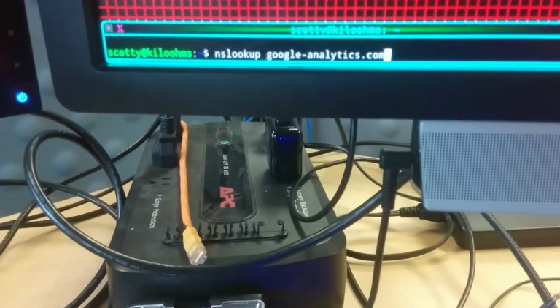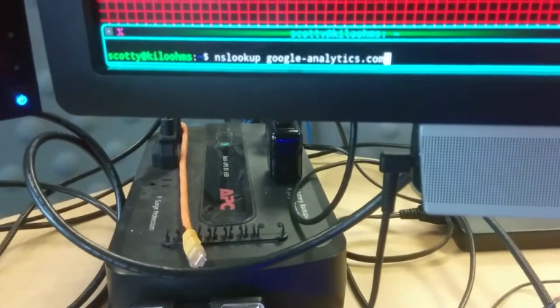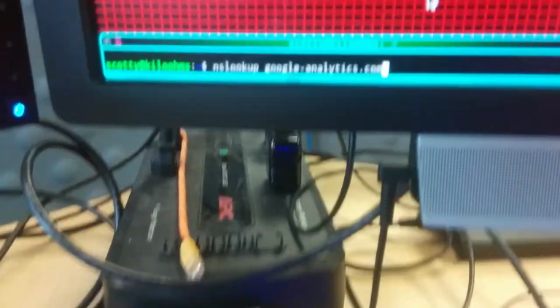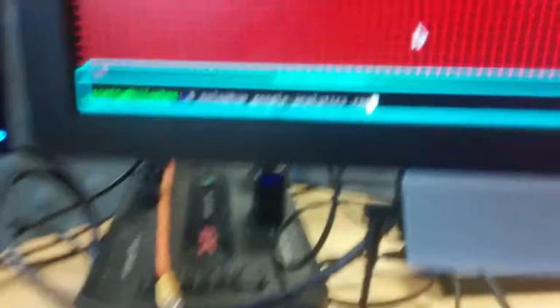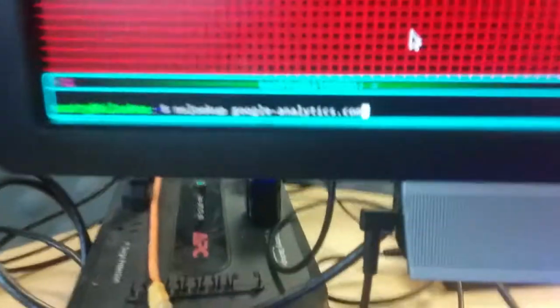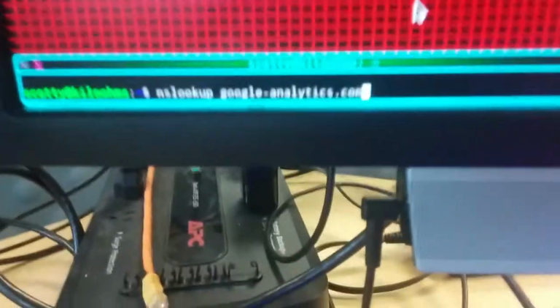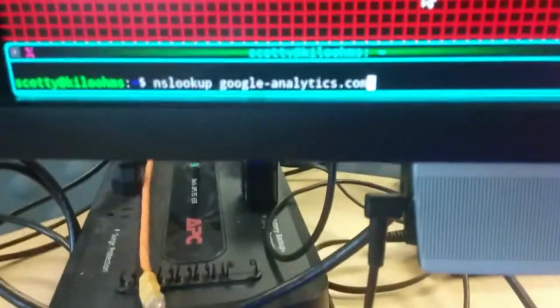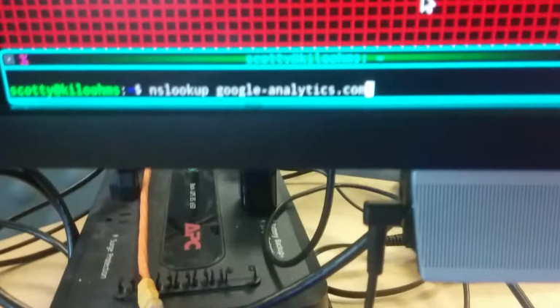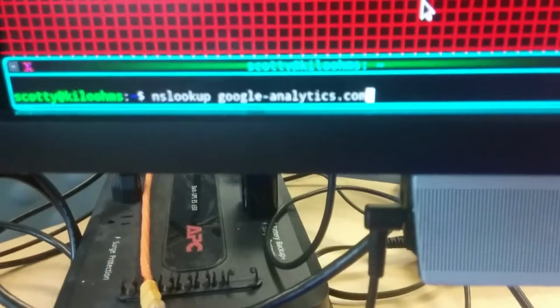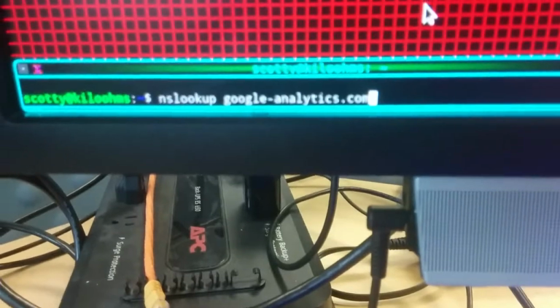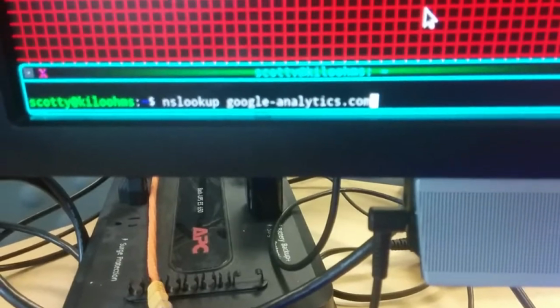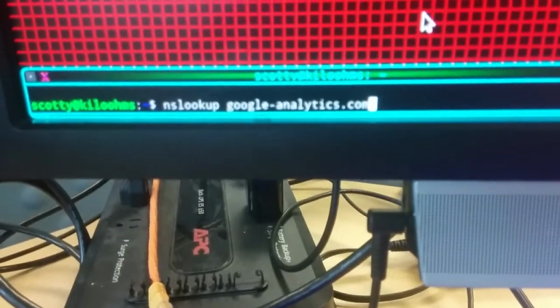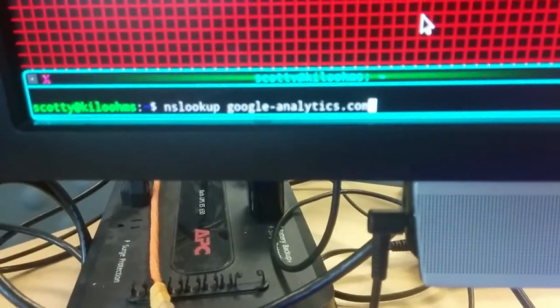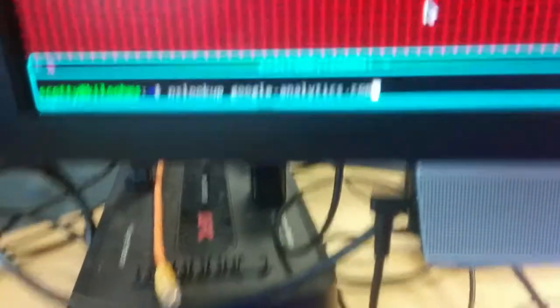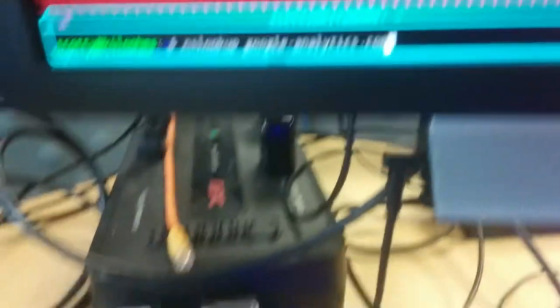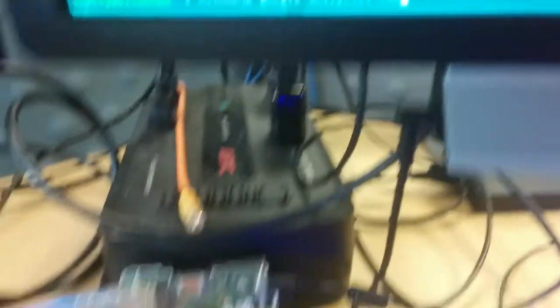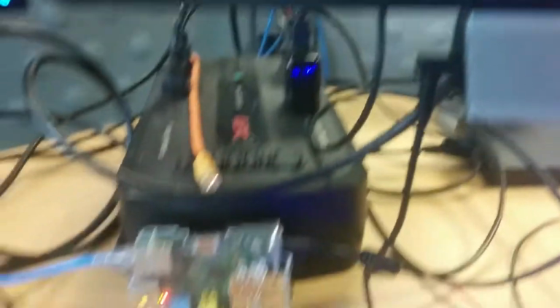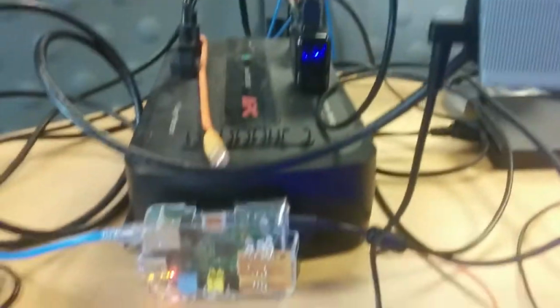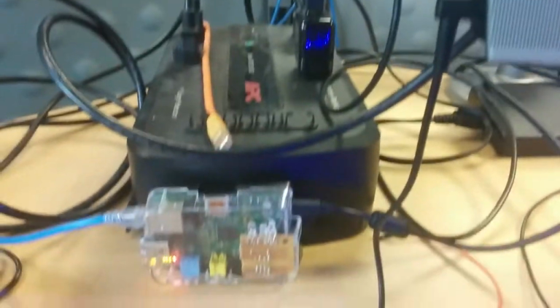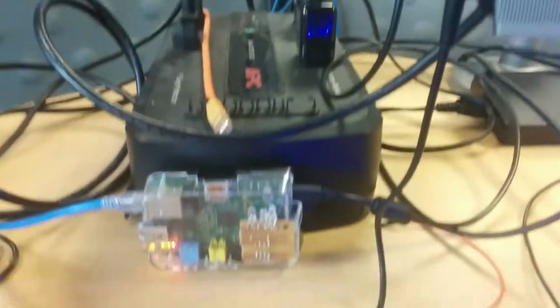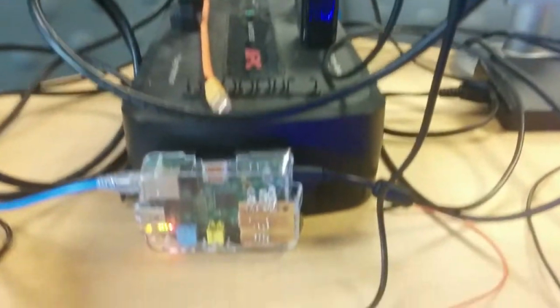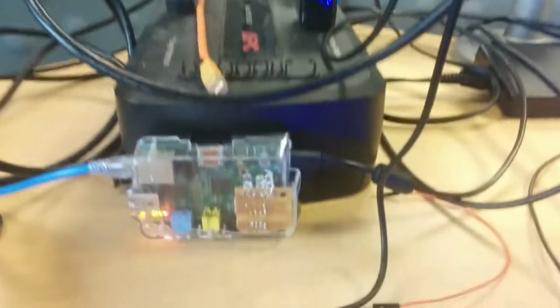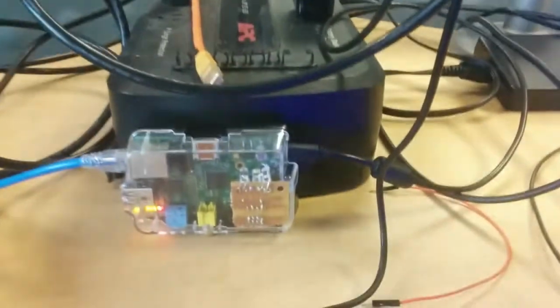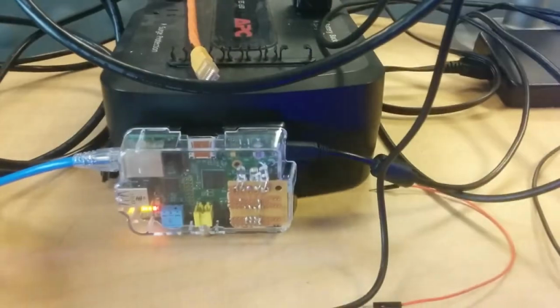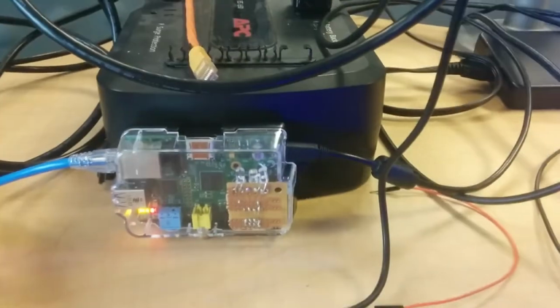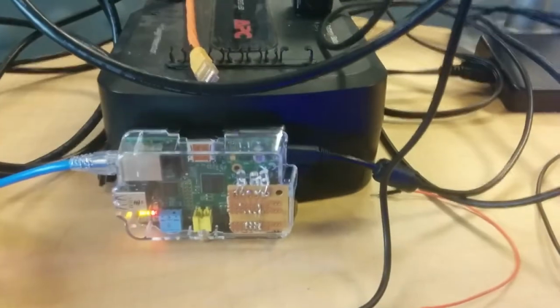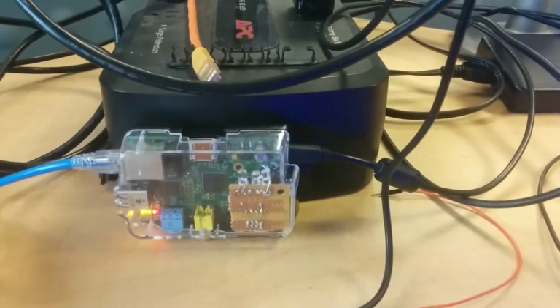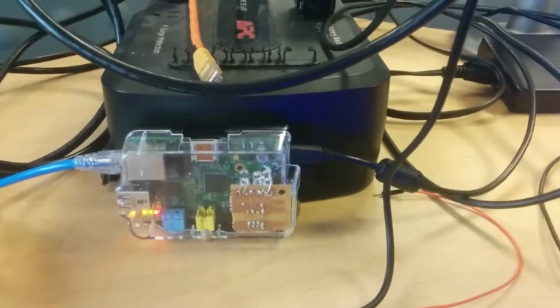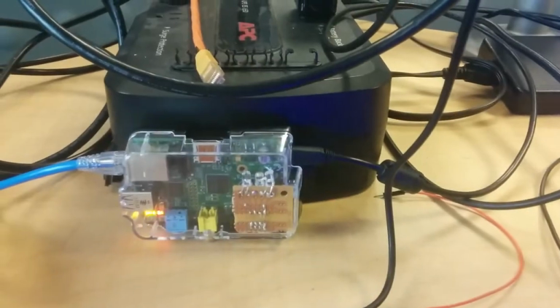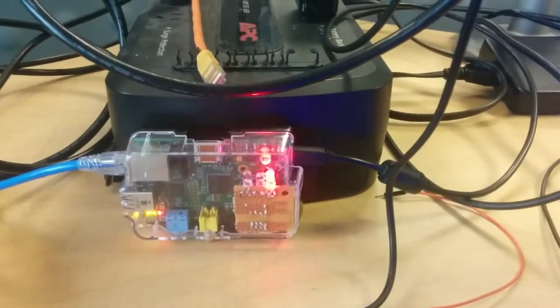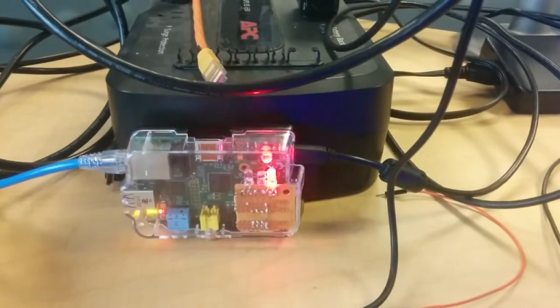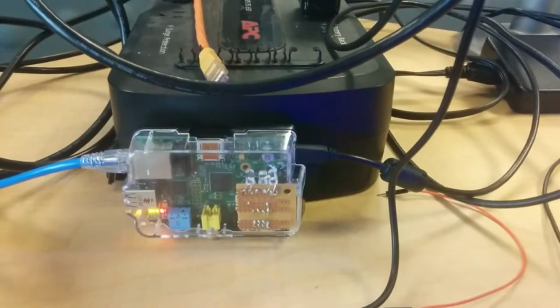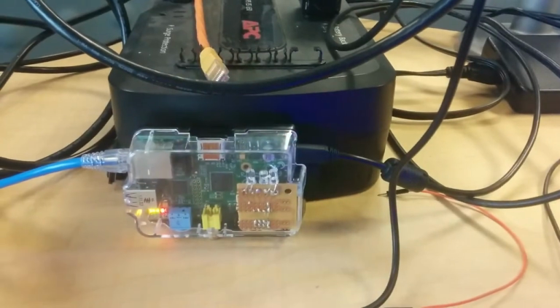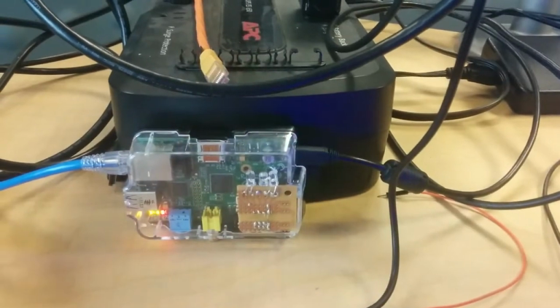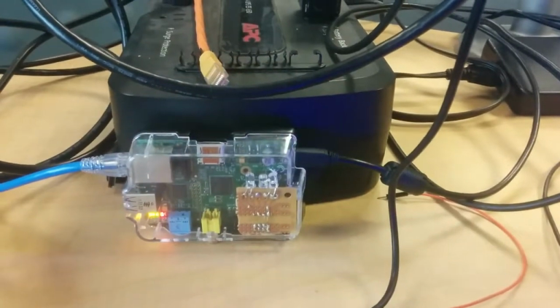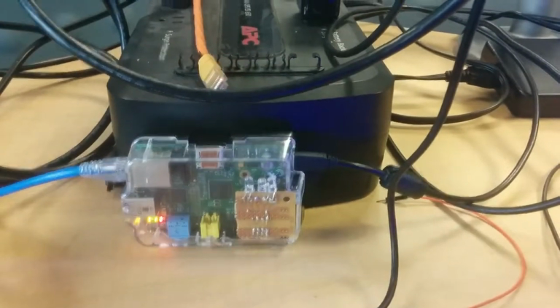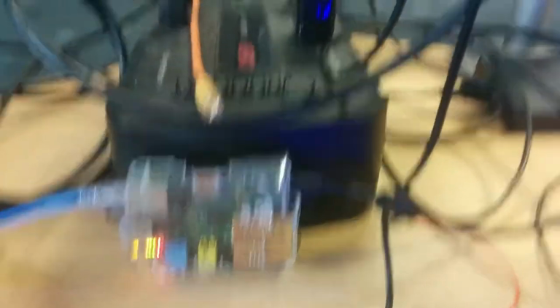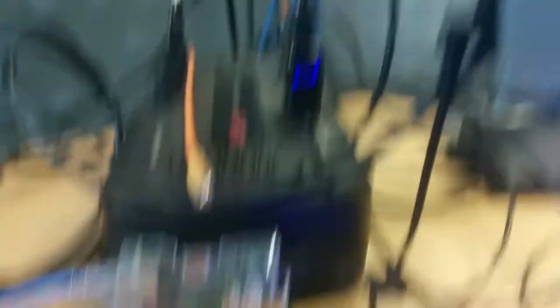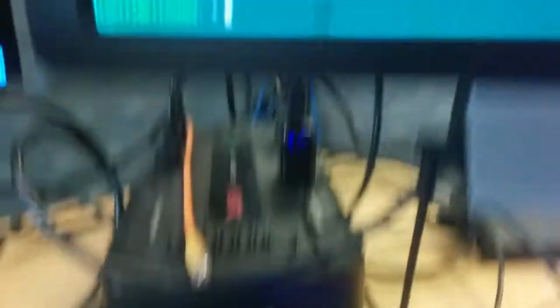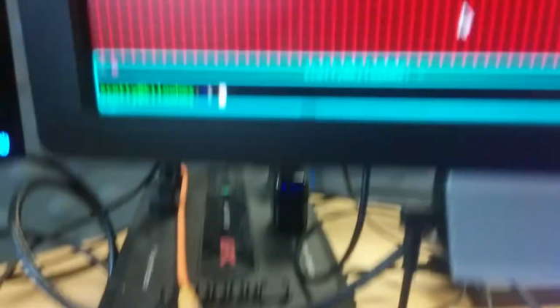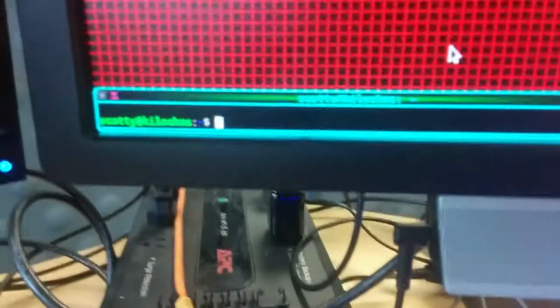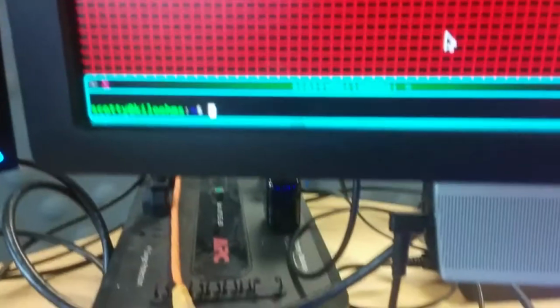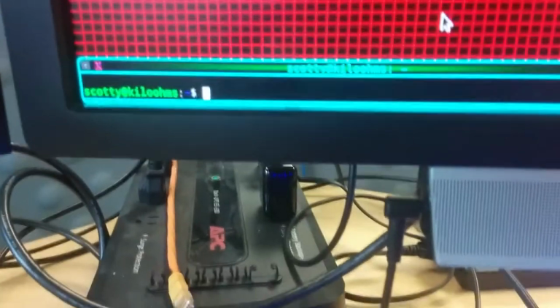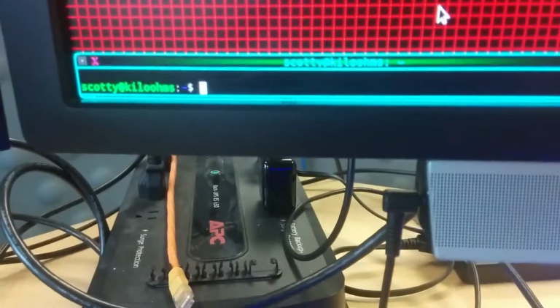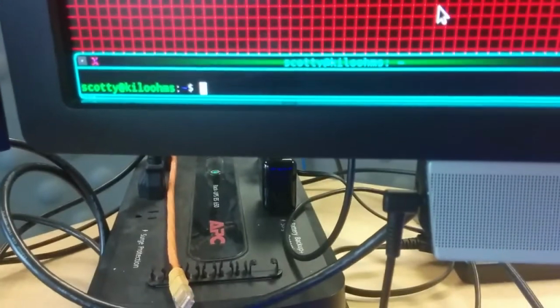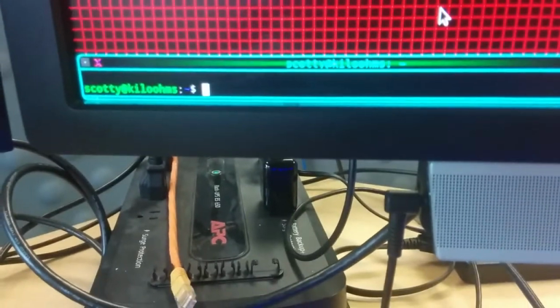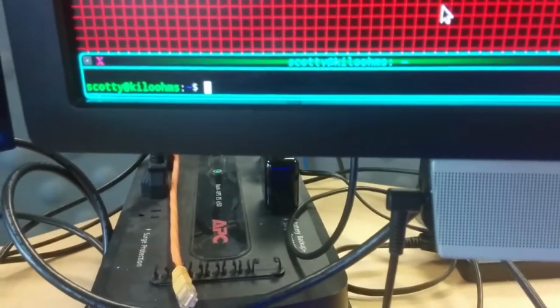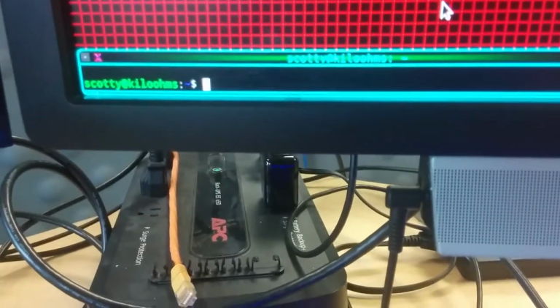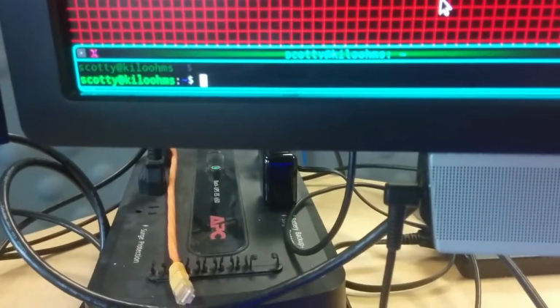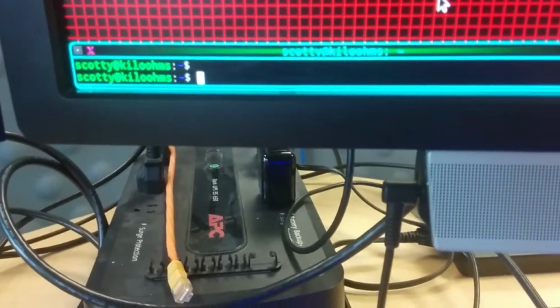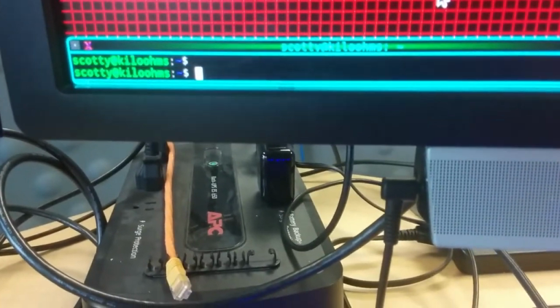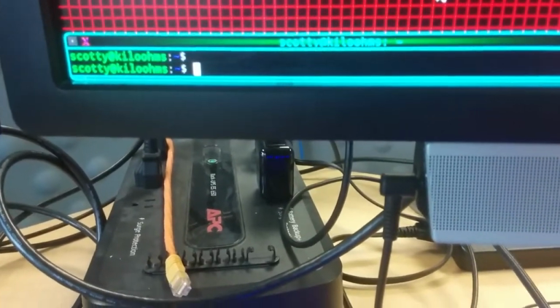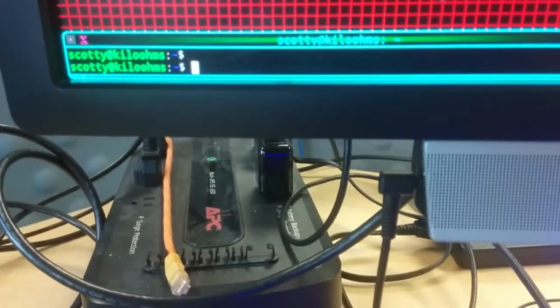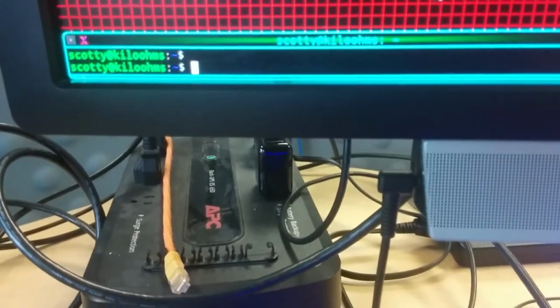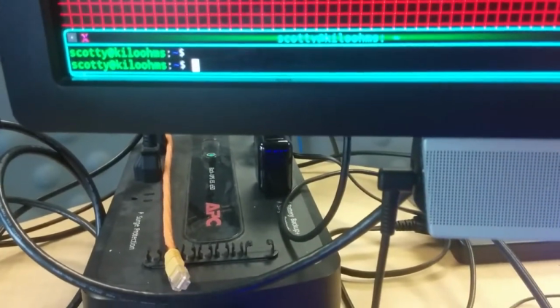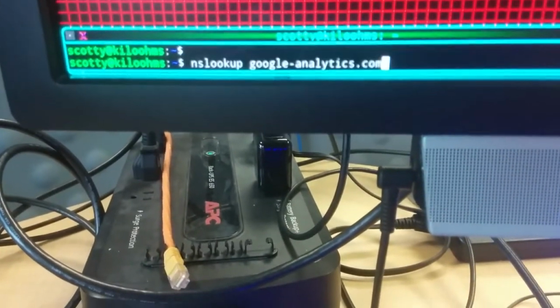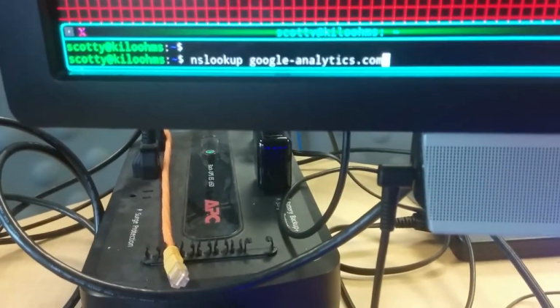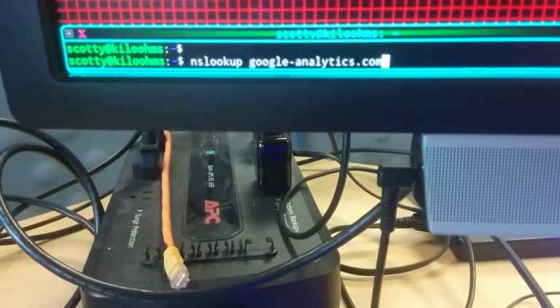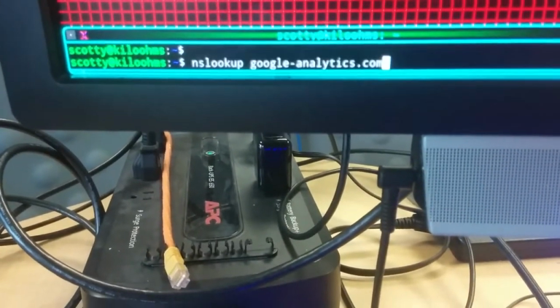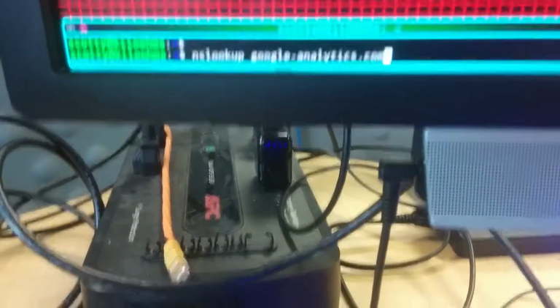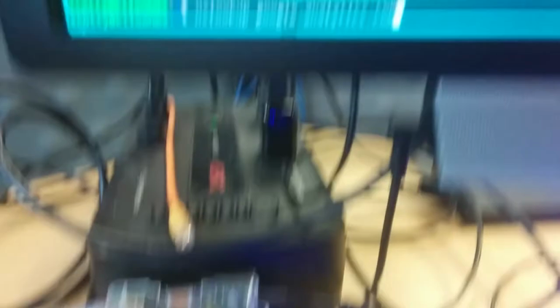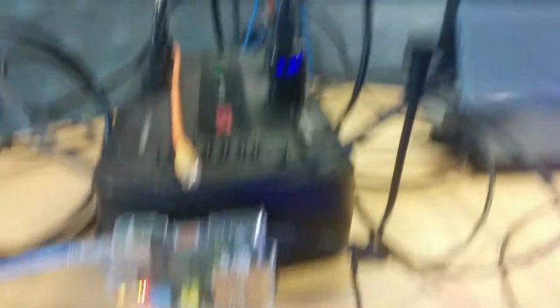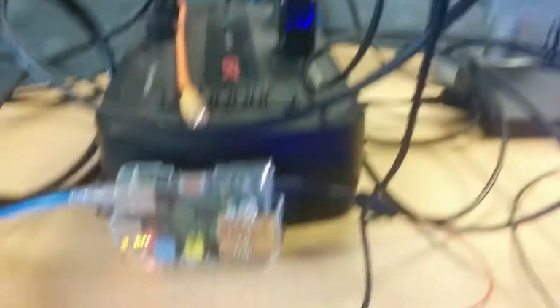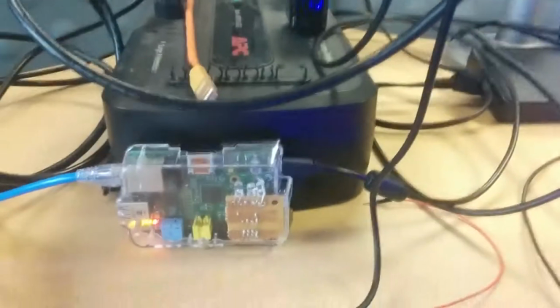Now let's look up a website that should be blocked. Red. Every time.